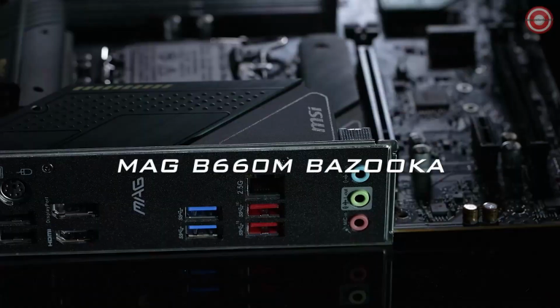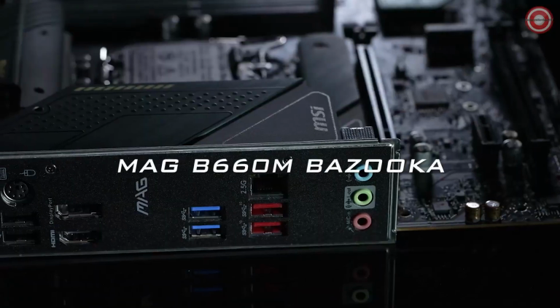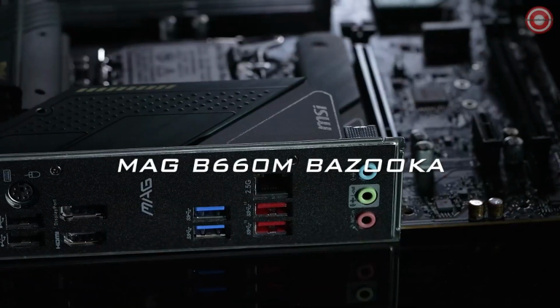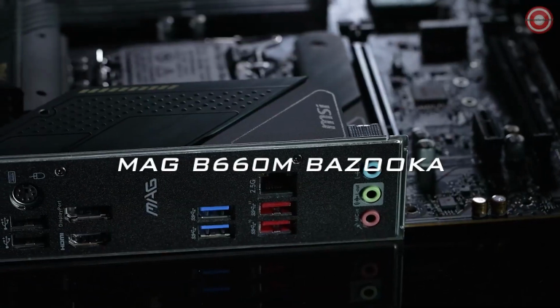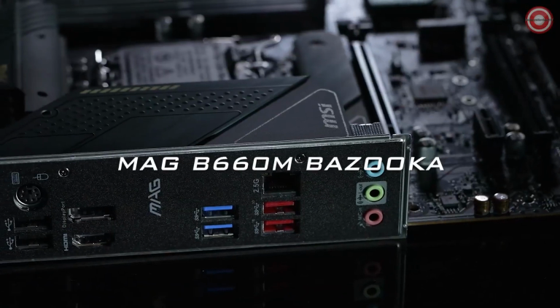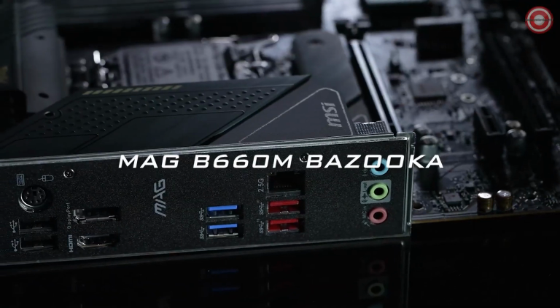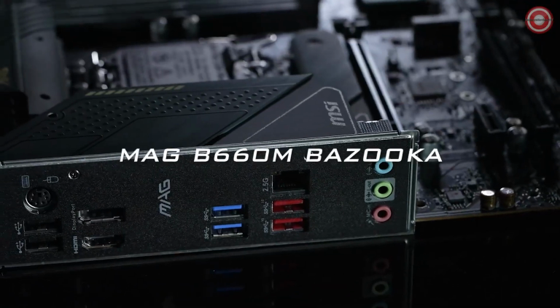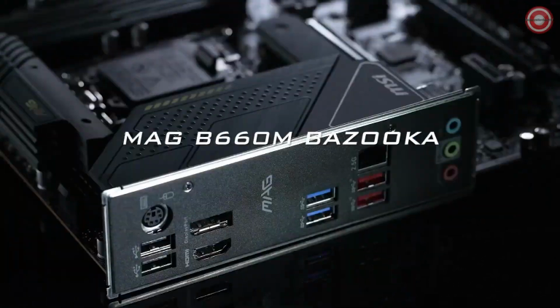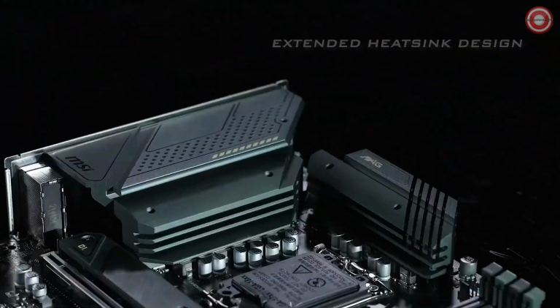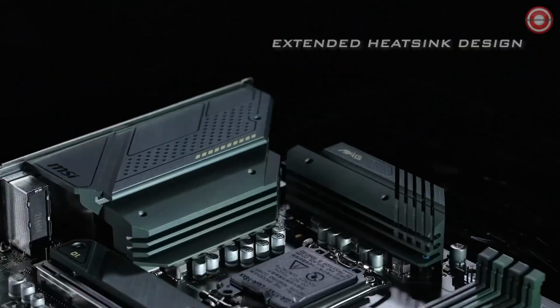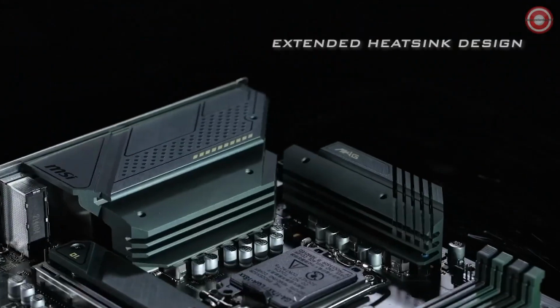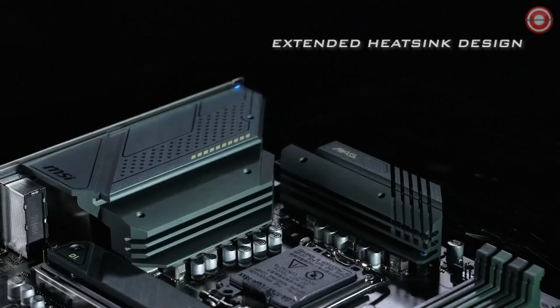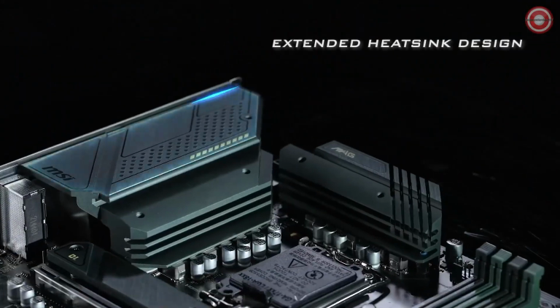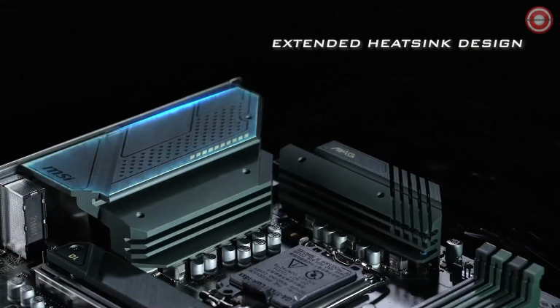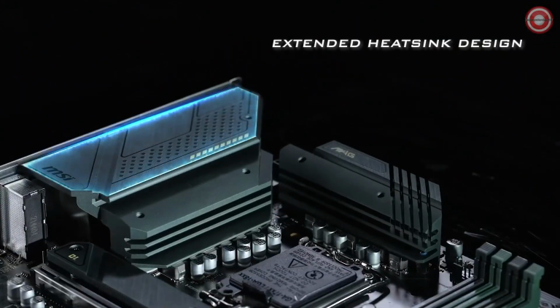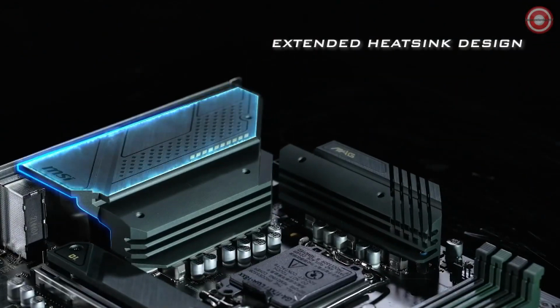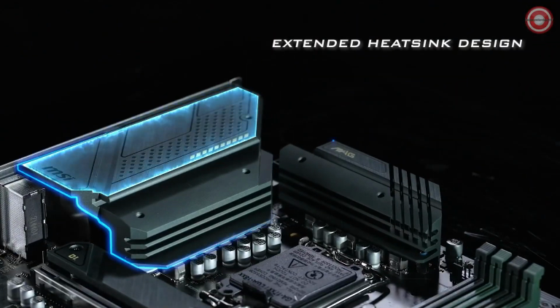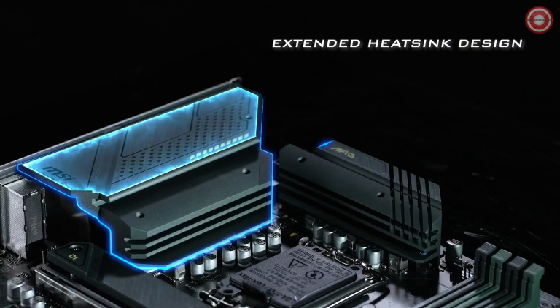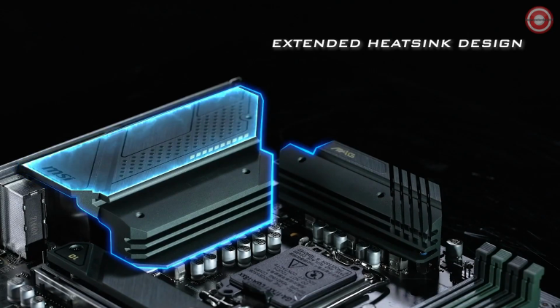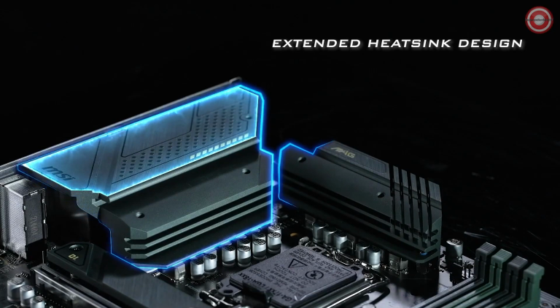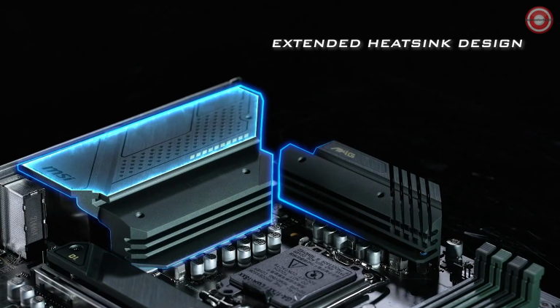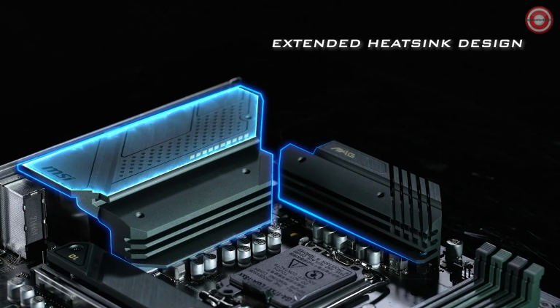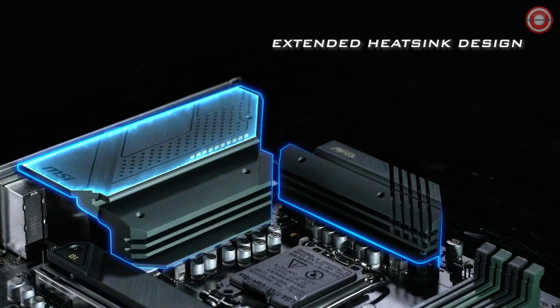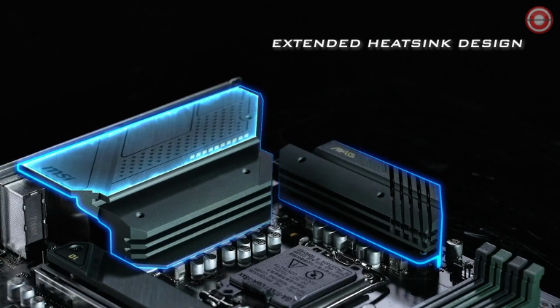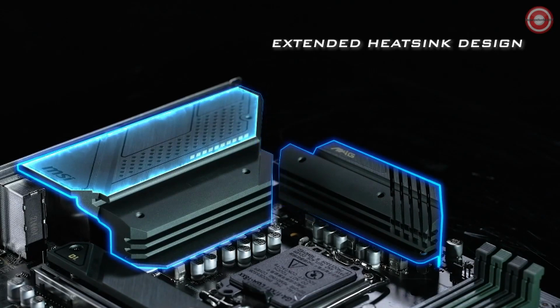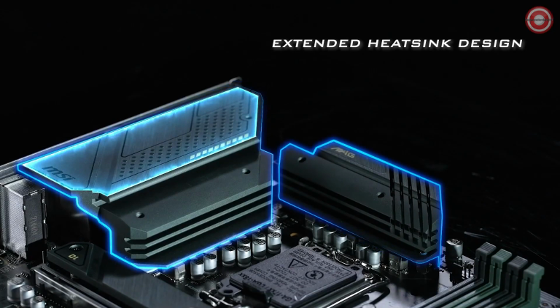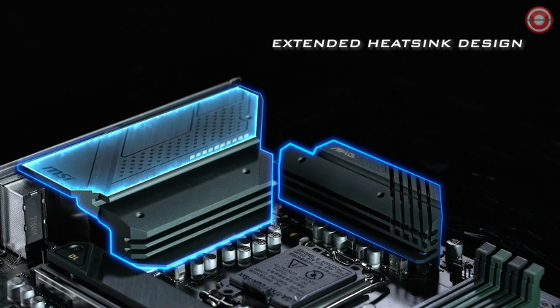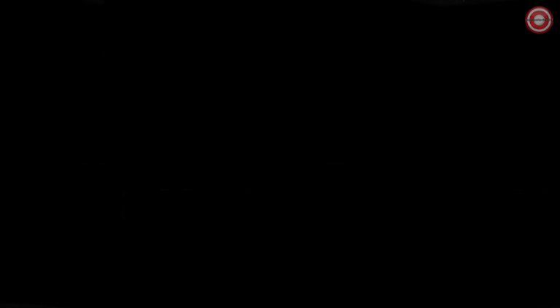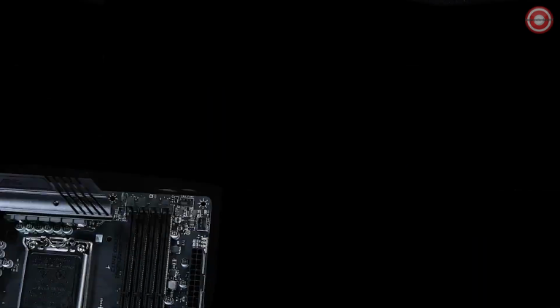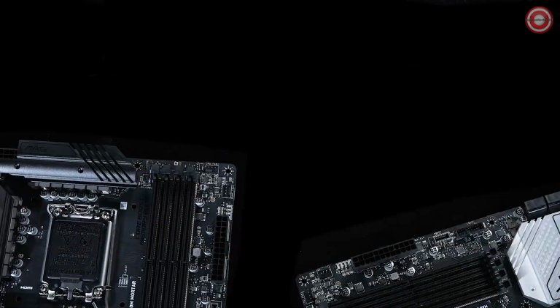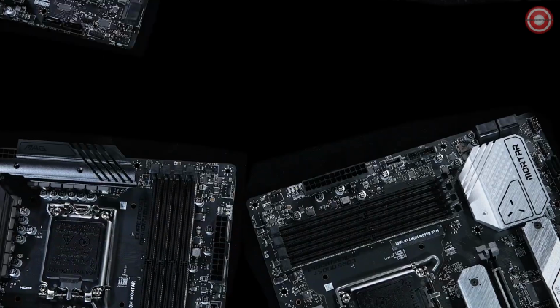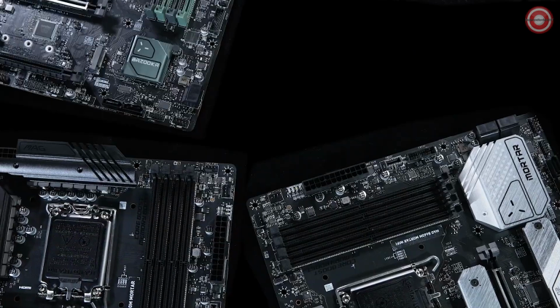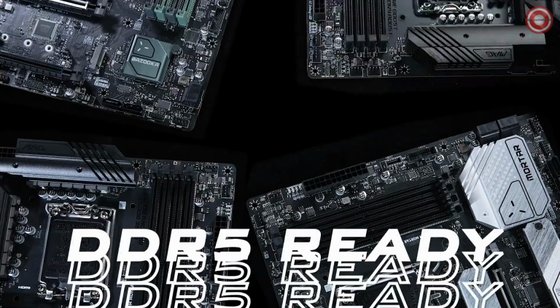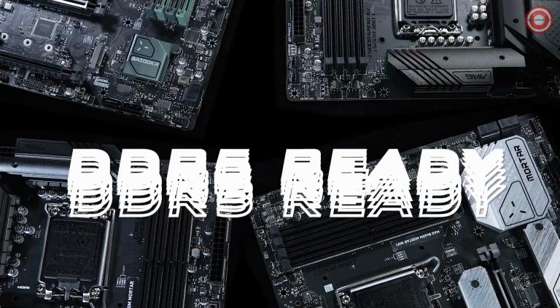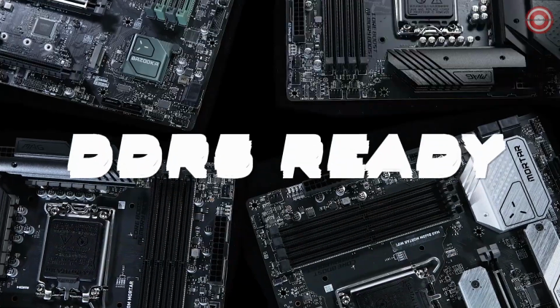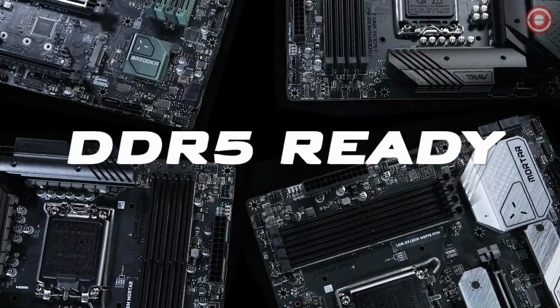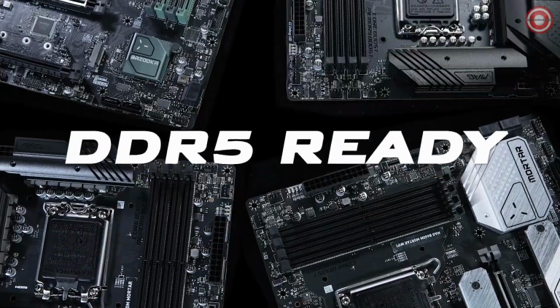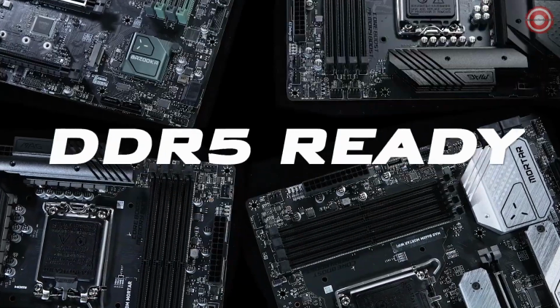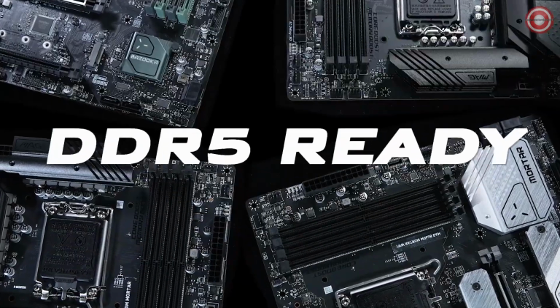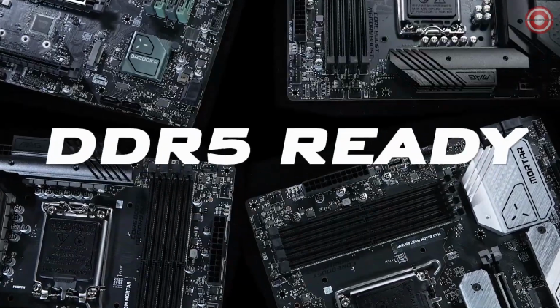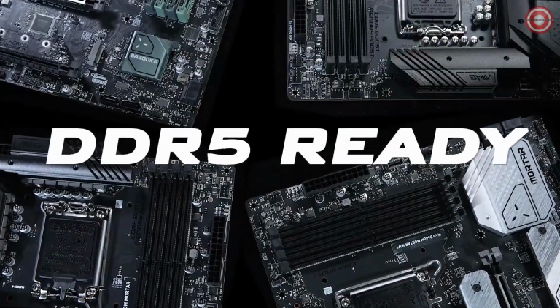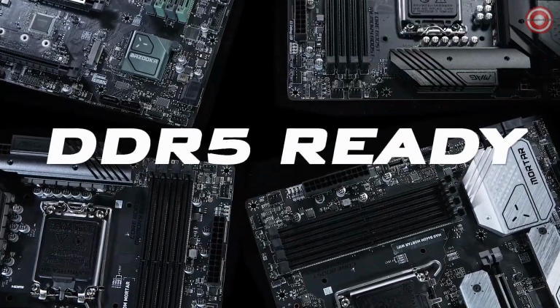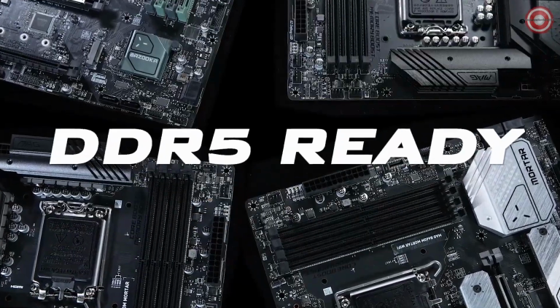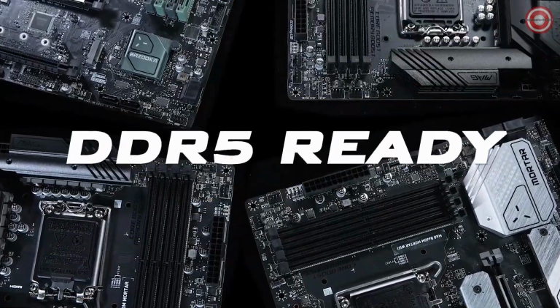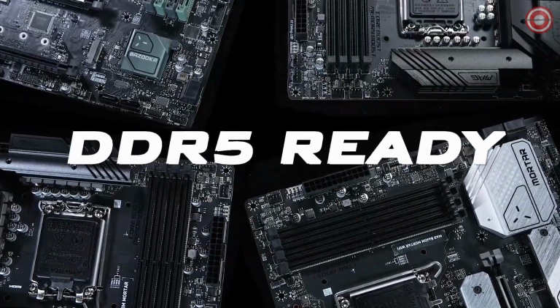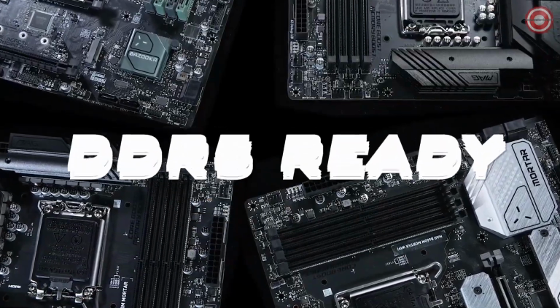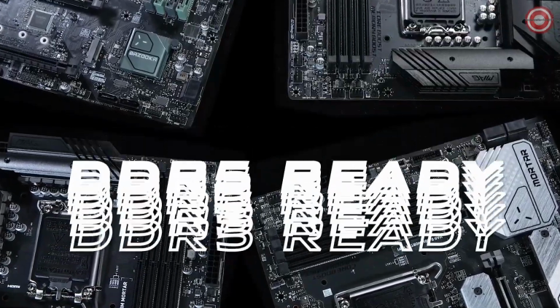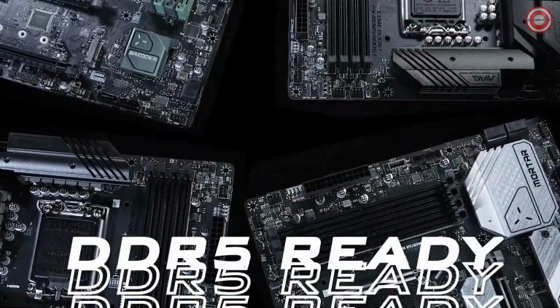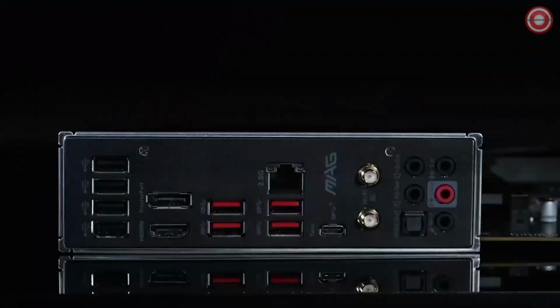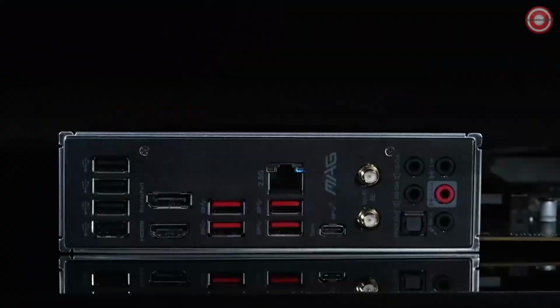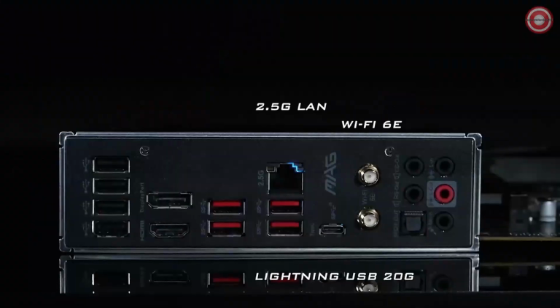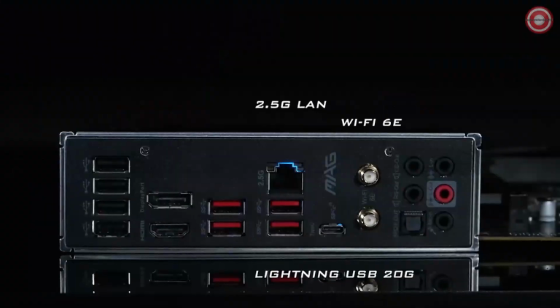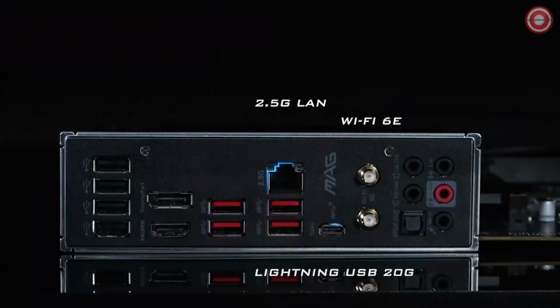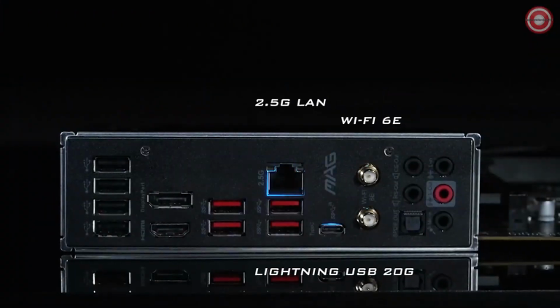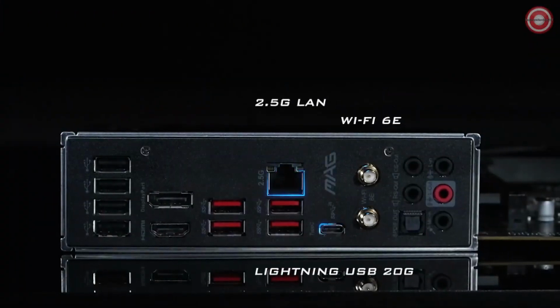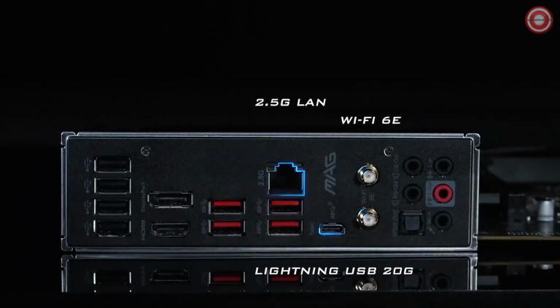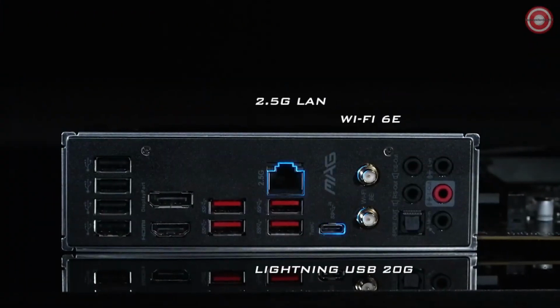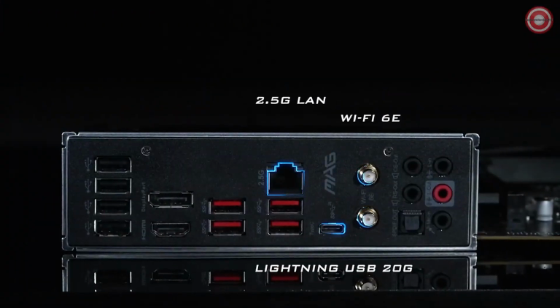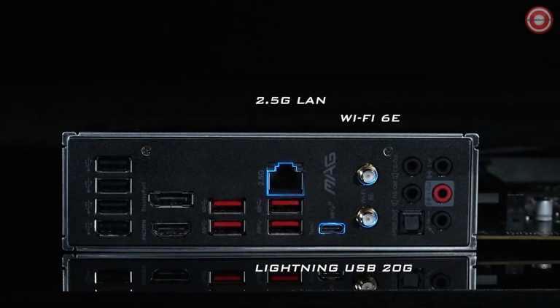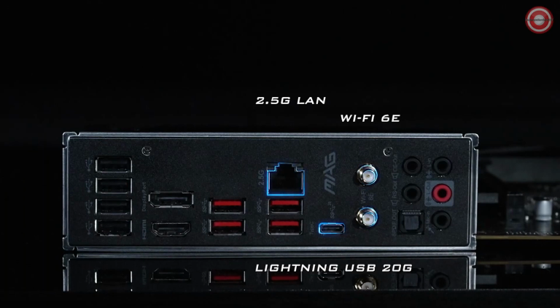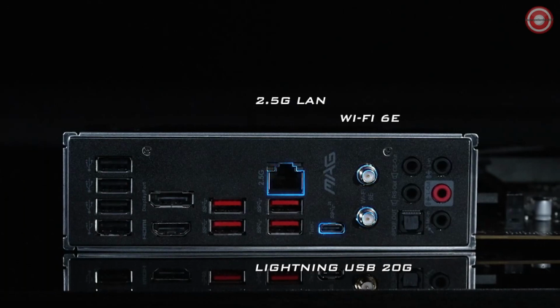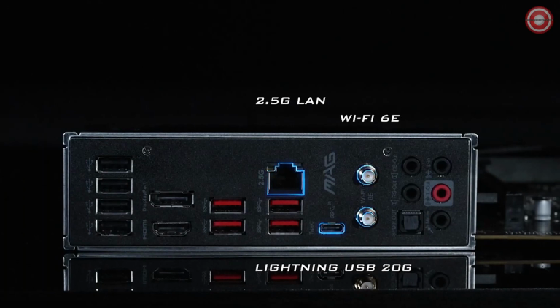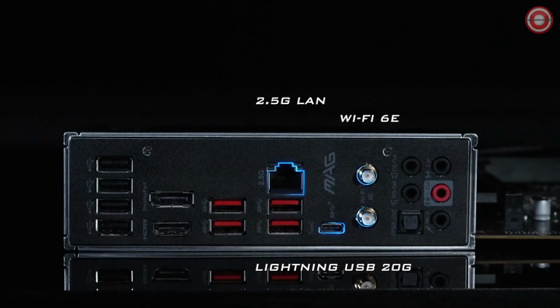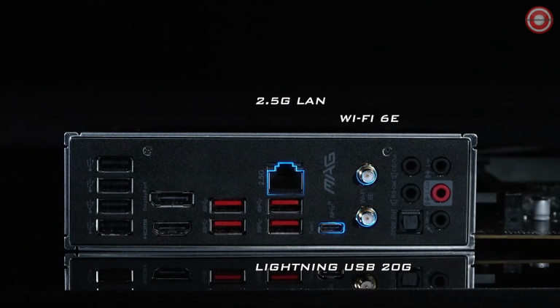The MSI MAG B660 Tomahawk Wi-Fi proves that you don't have to break the bank to enjoy Intel's 12th-gen processors. It's a budget-friendly motherboard with the performance and features you need. Join us as we continue to explore the best motherboards of 2023.